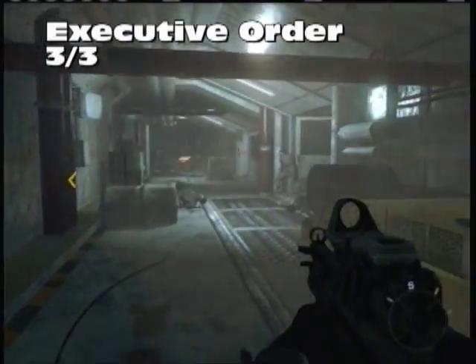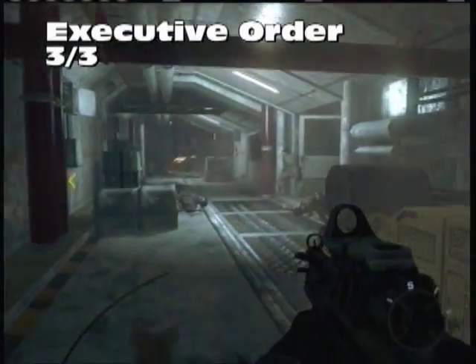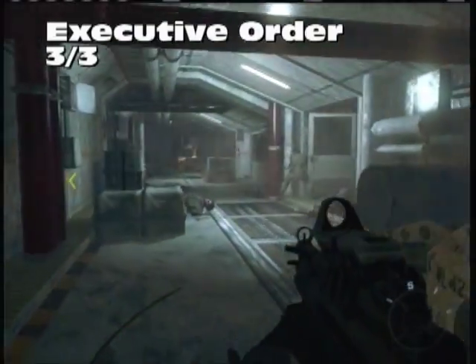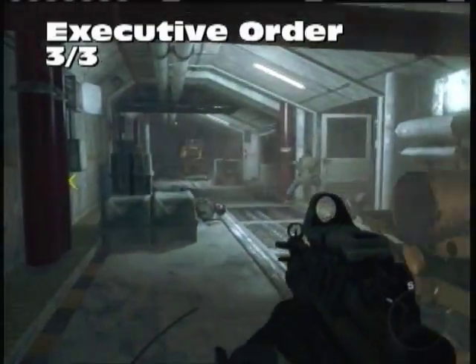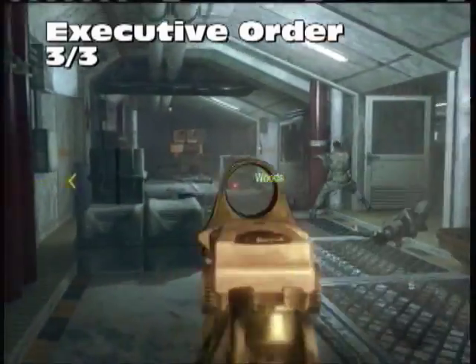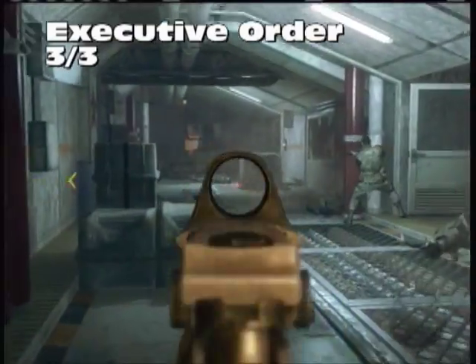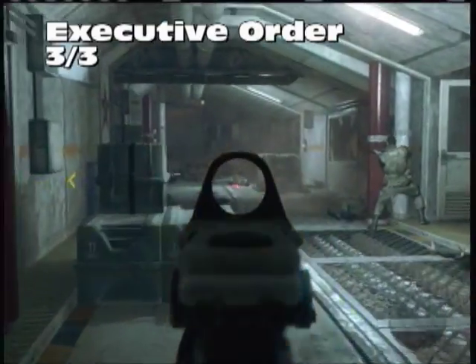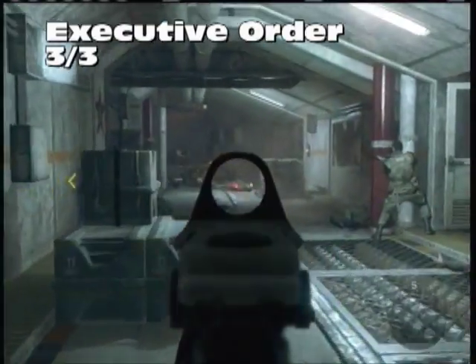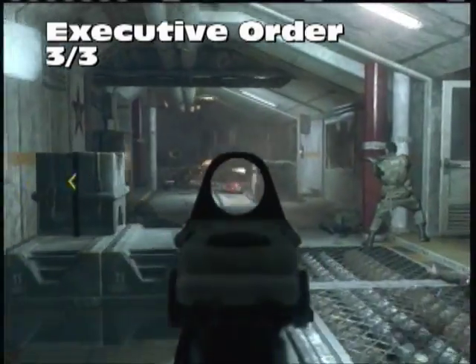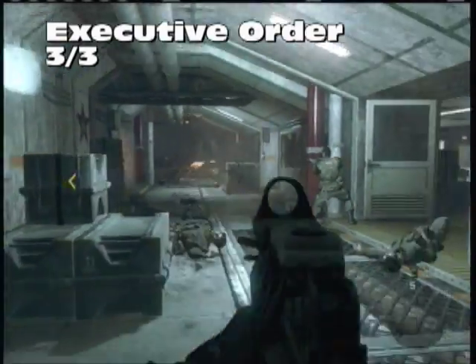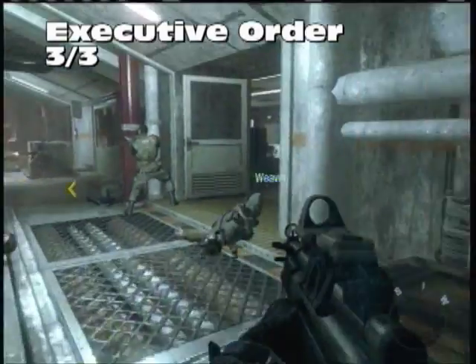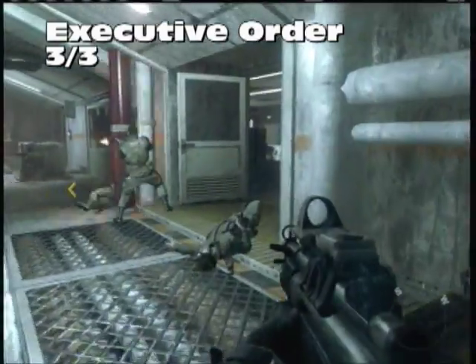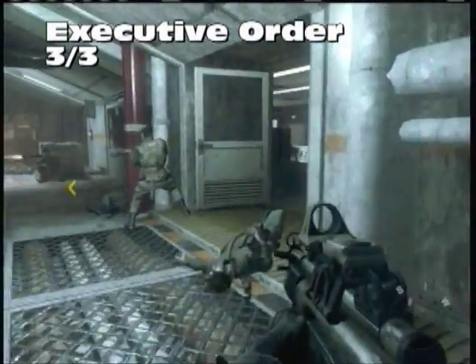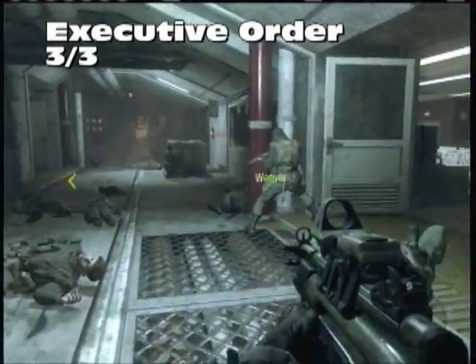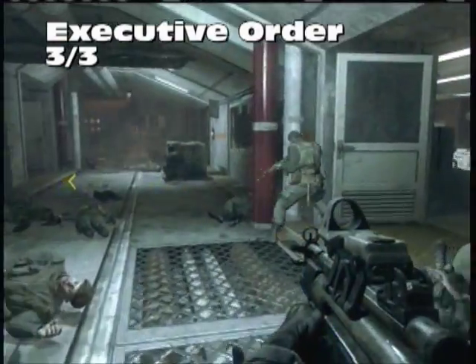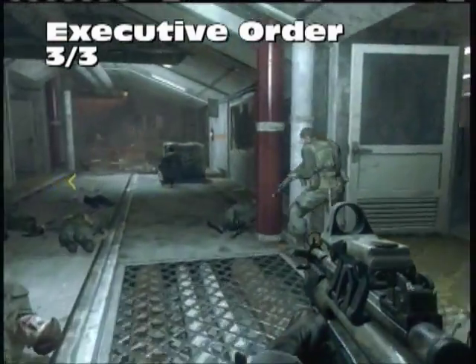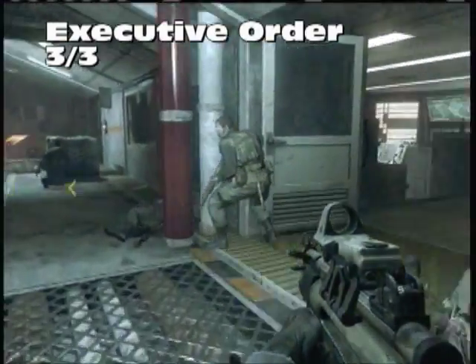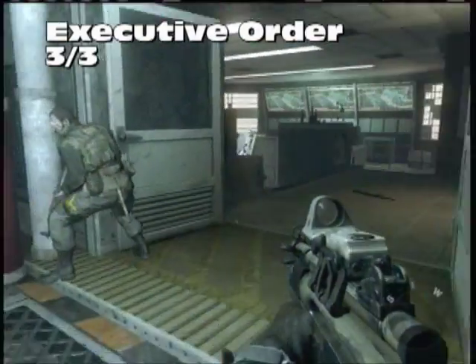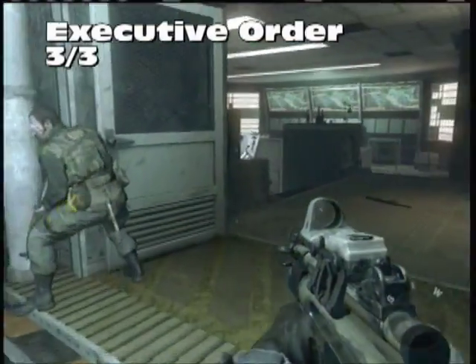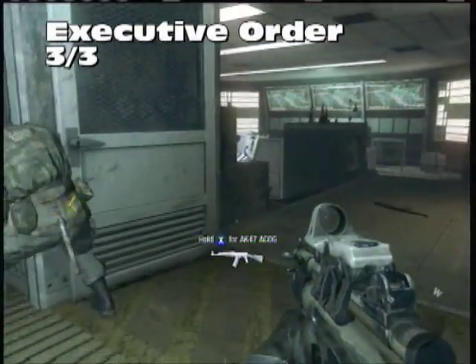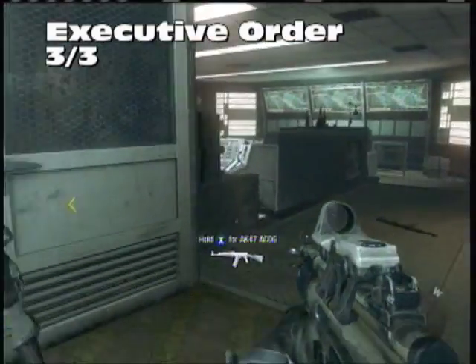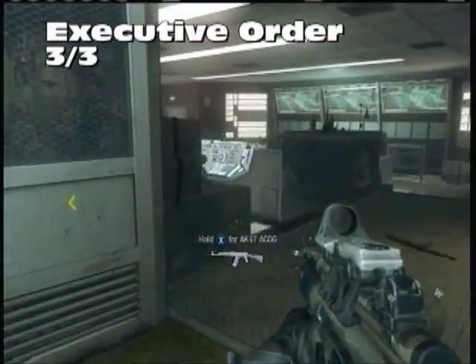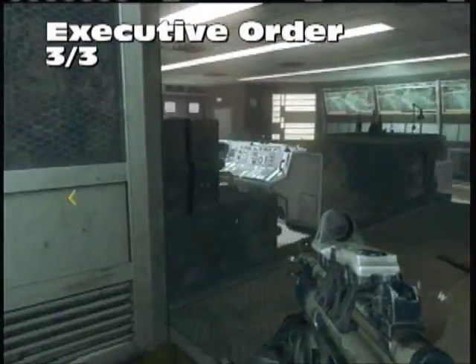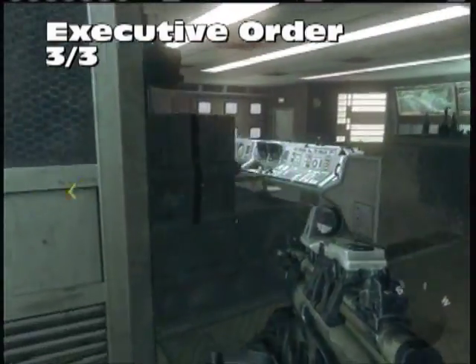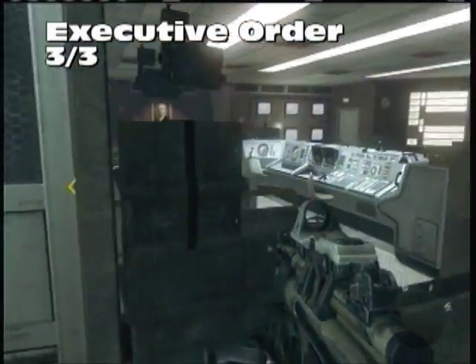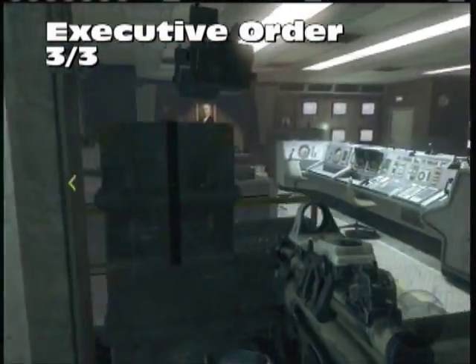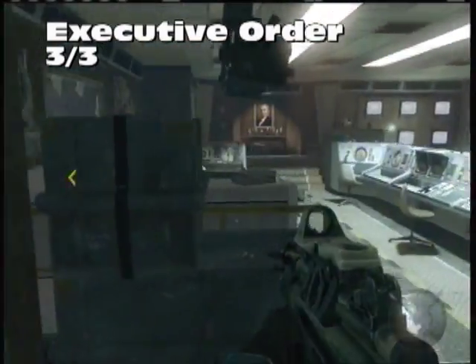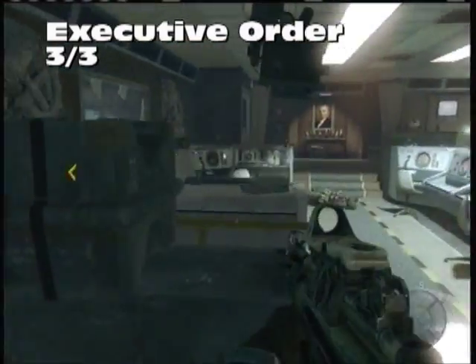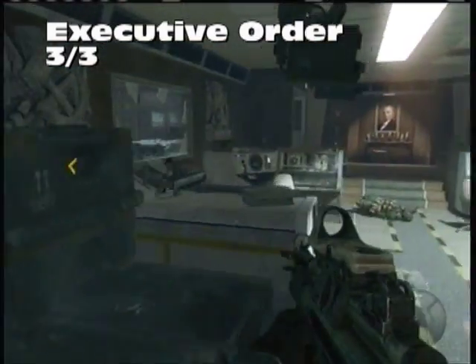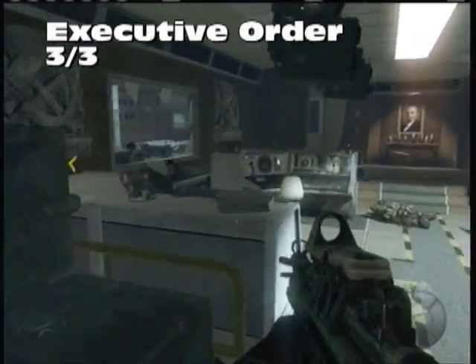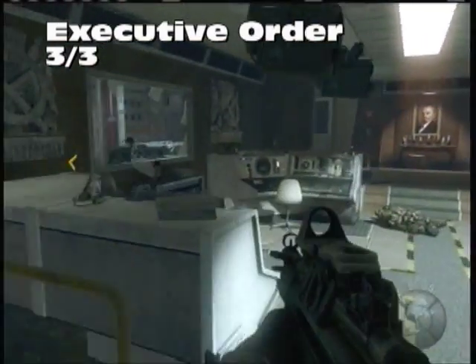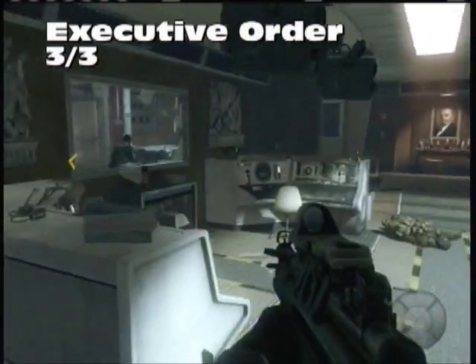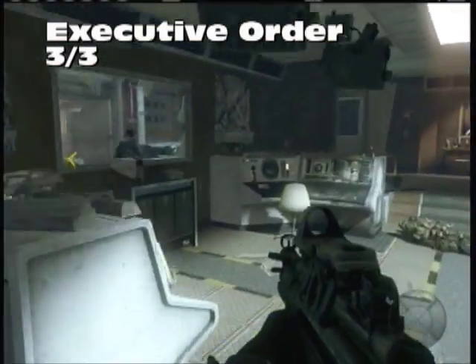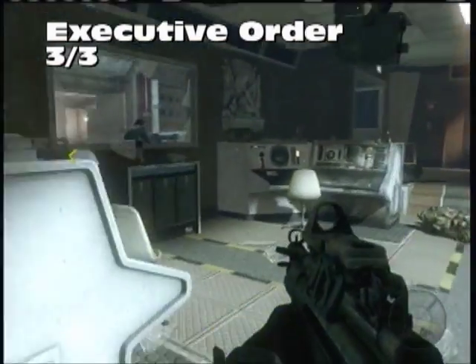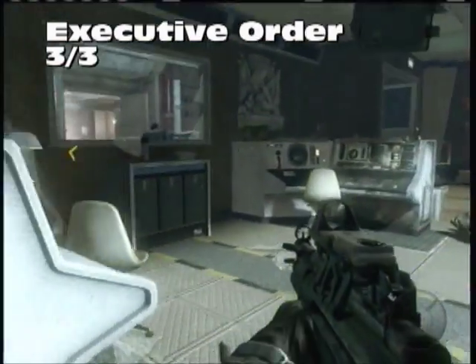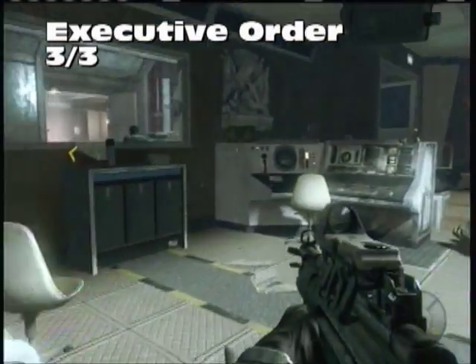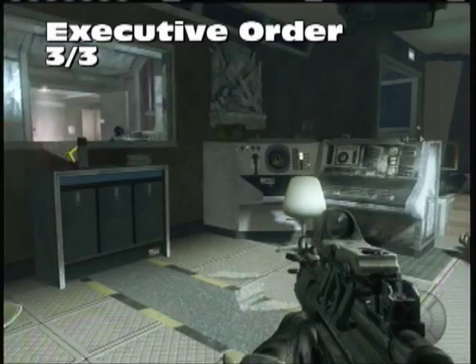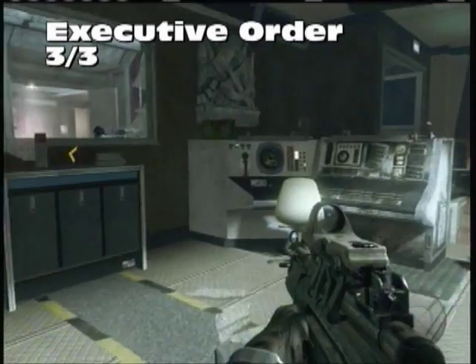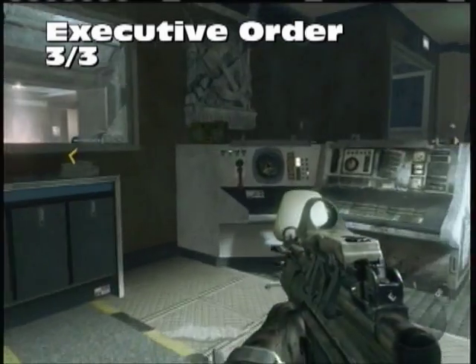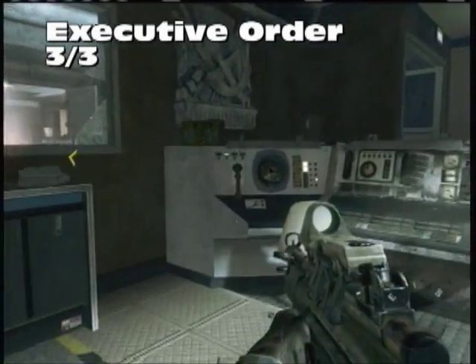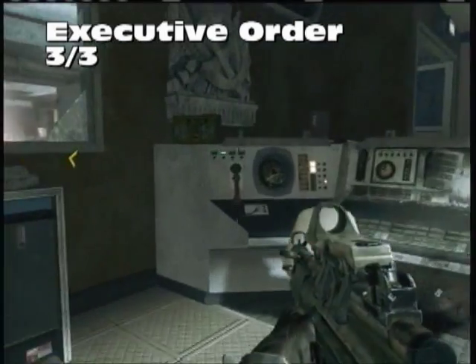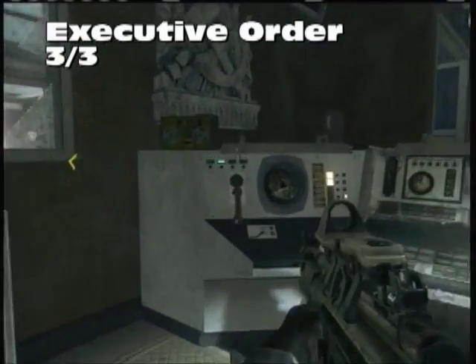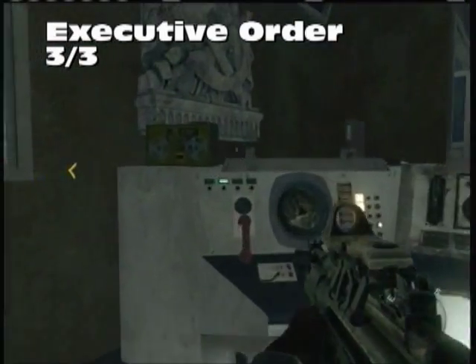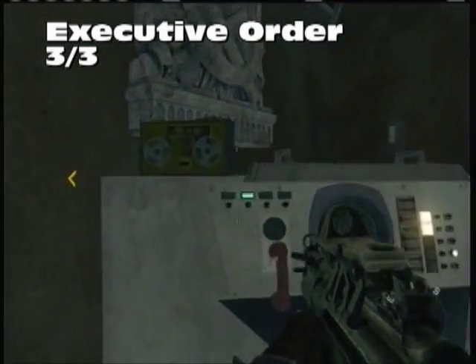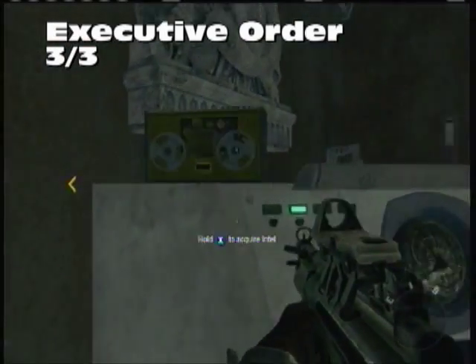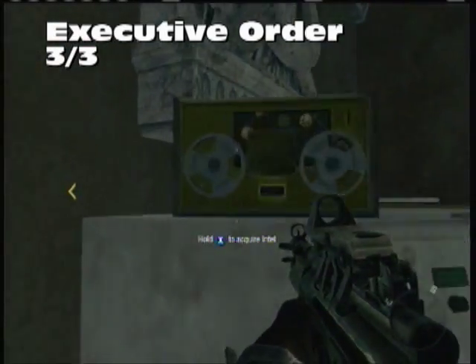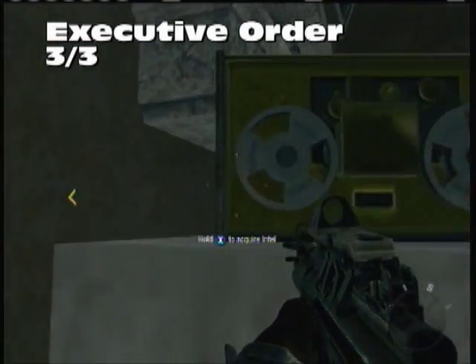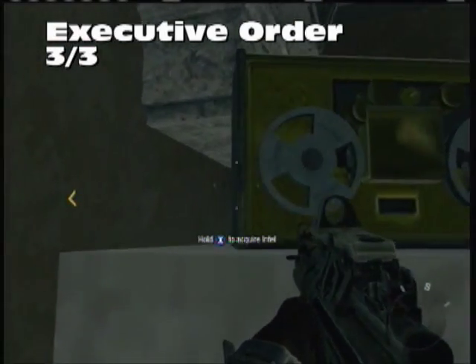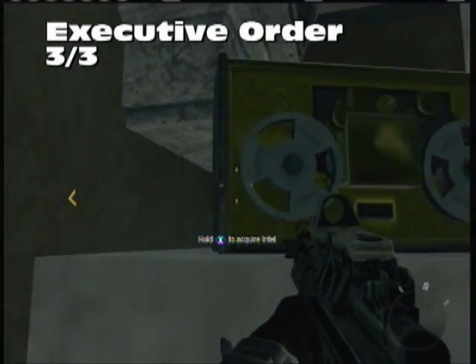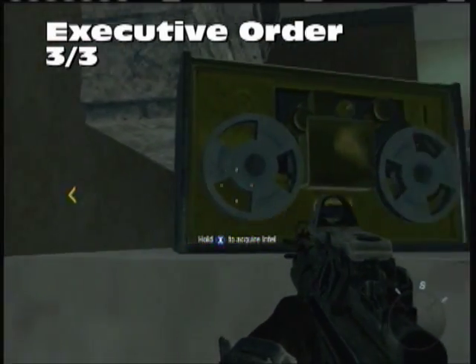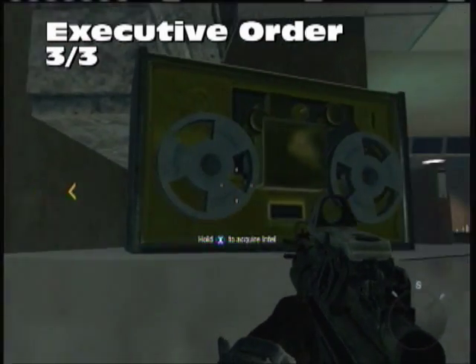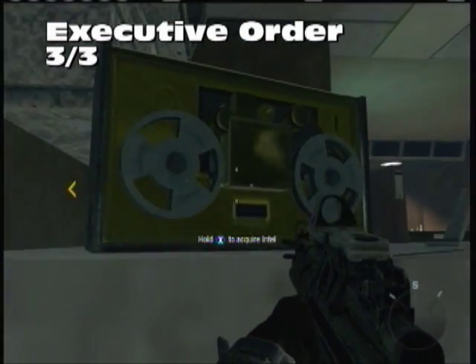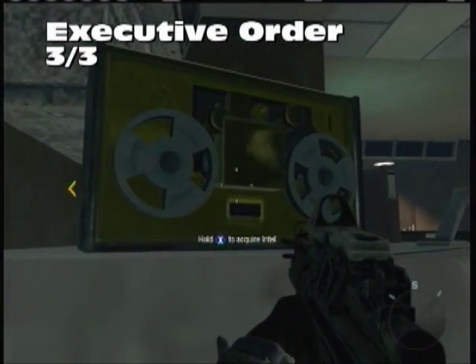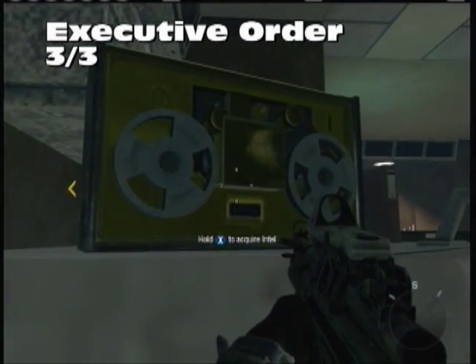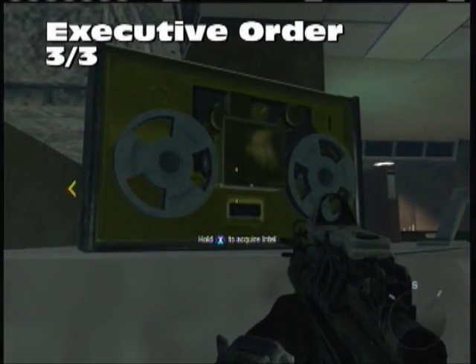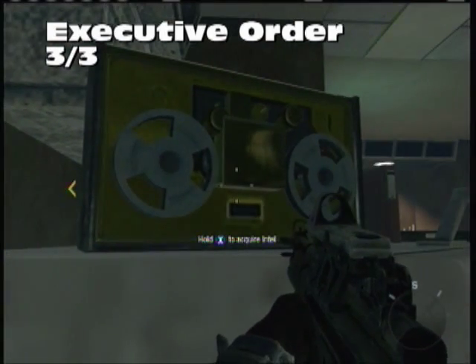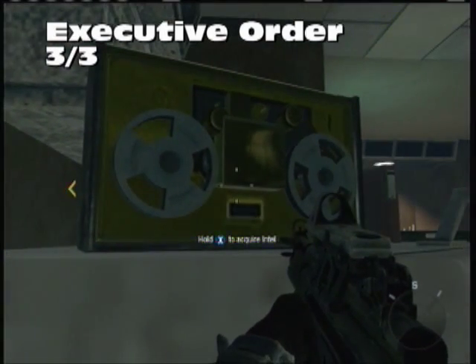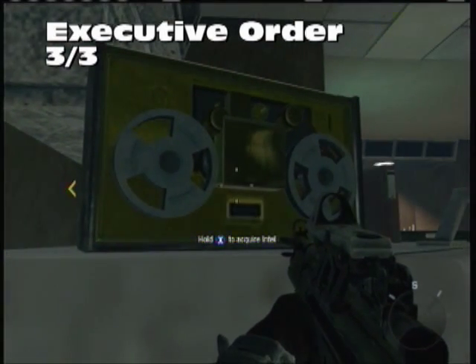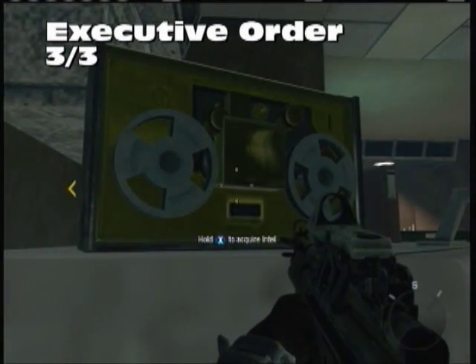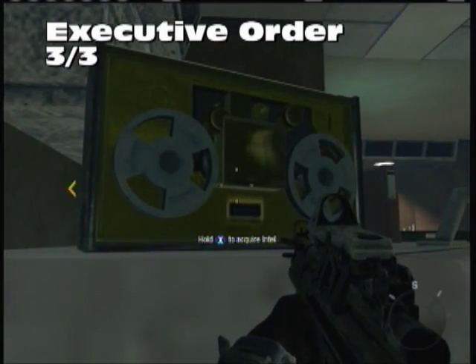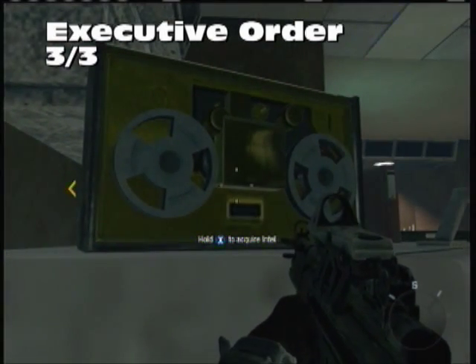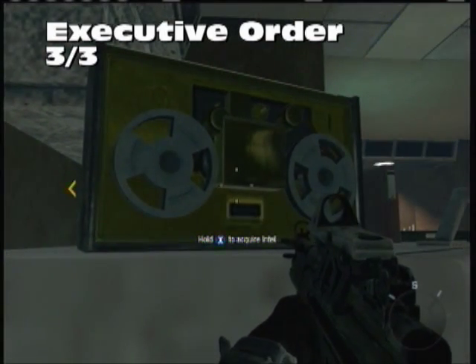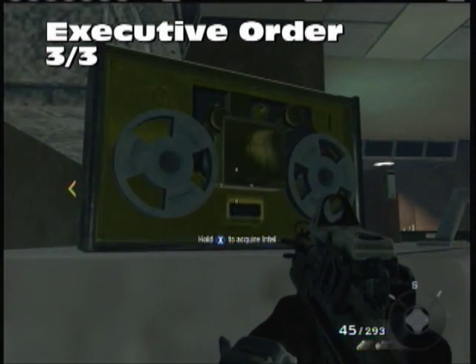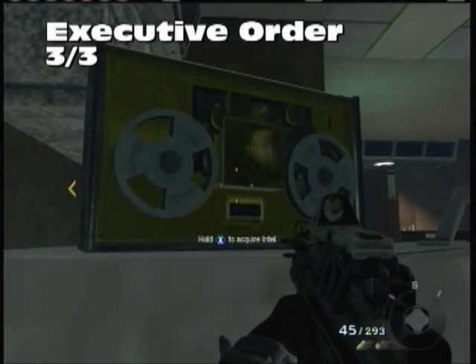For the final Intel on Executive Order, making your way through the hallway near the end of the level, come to this side room and grab our last piece of Intel.